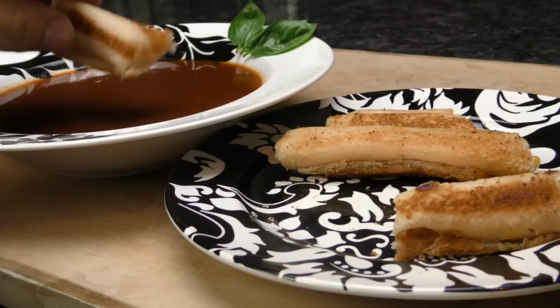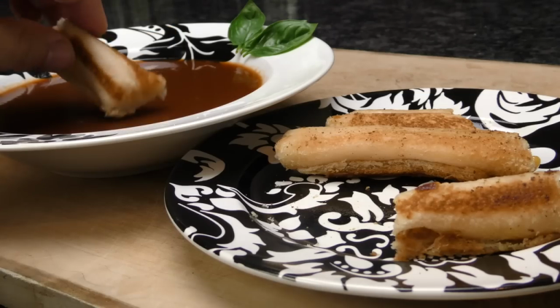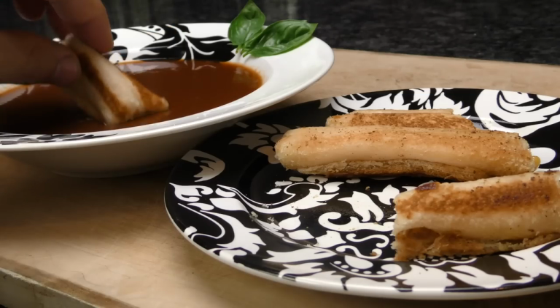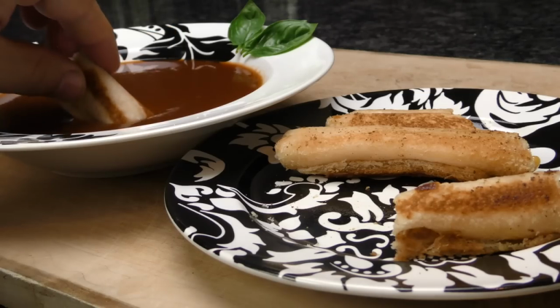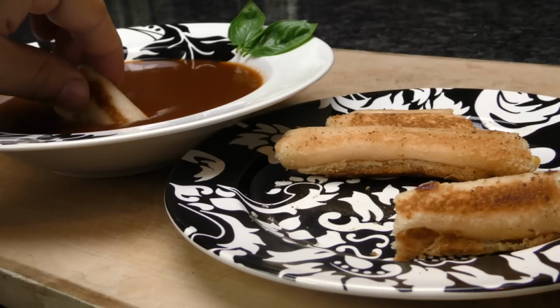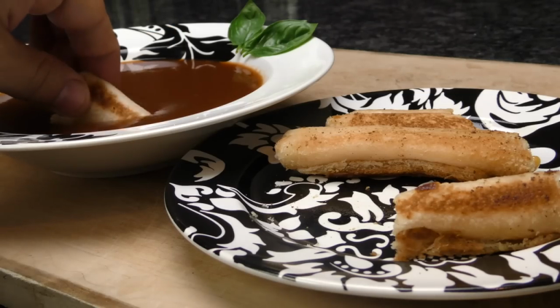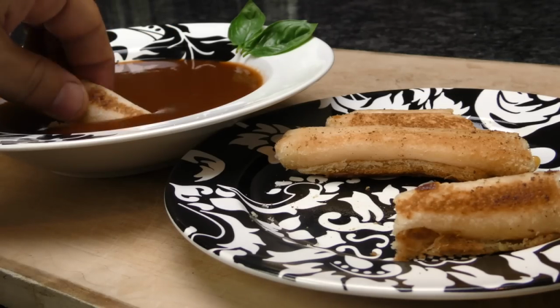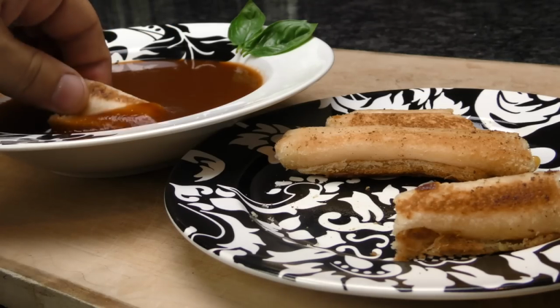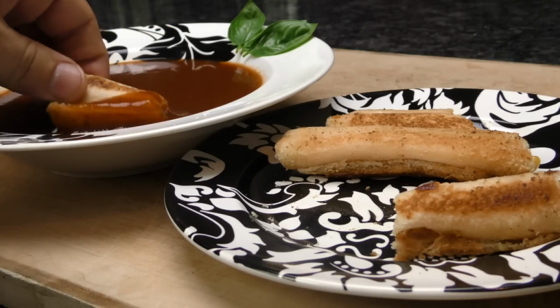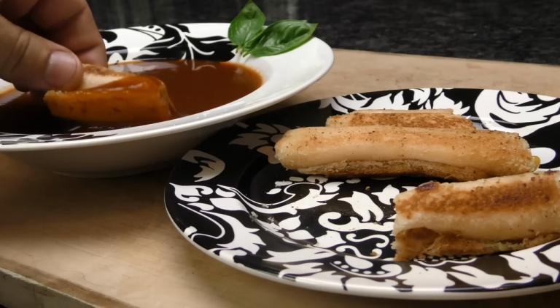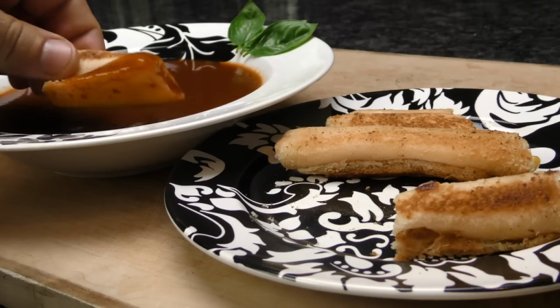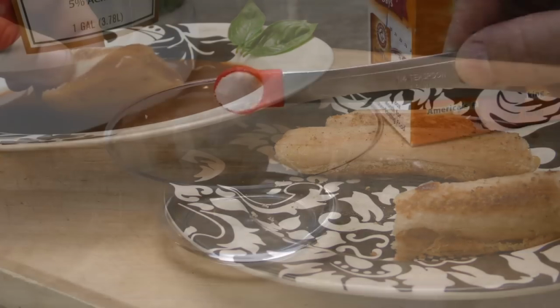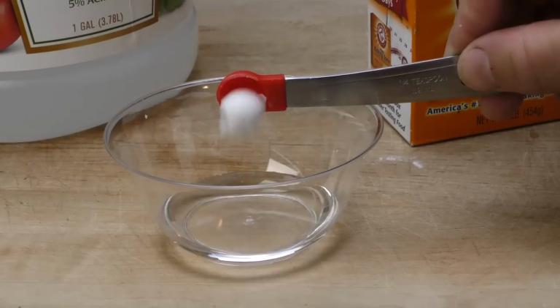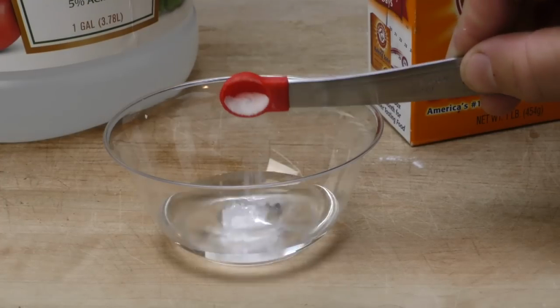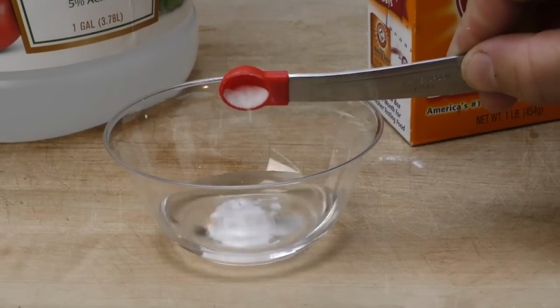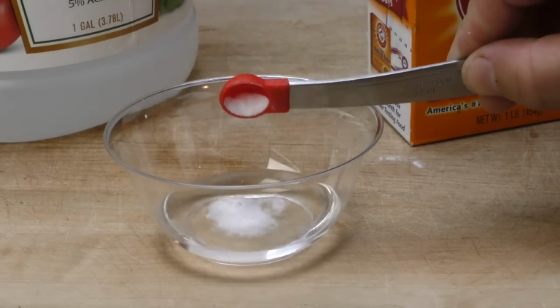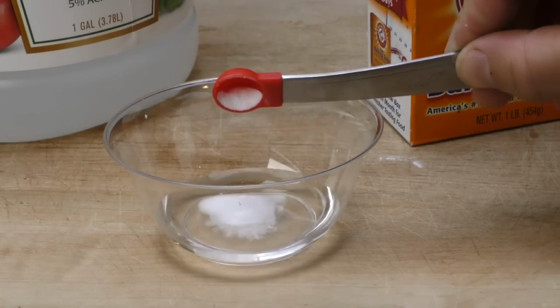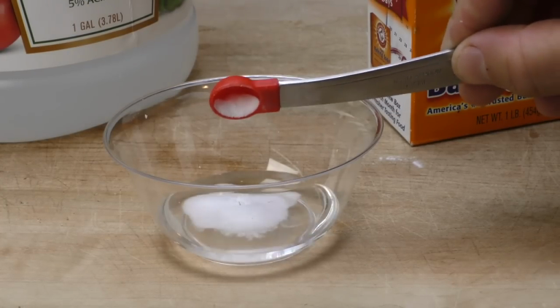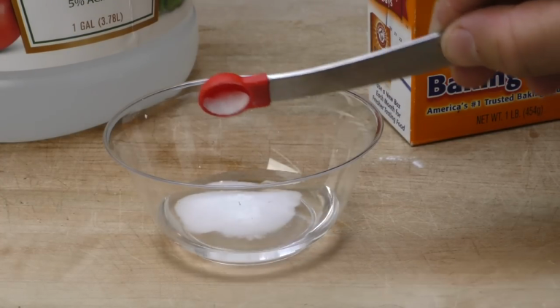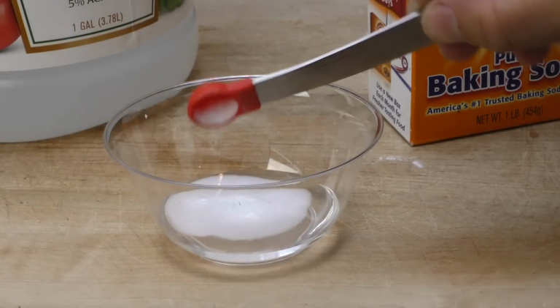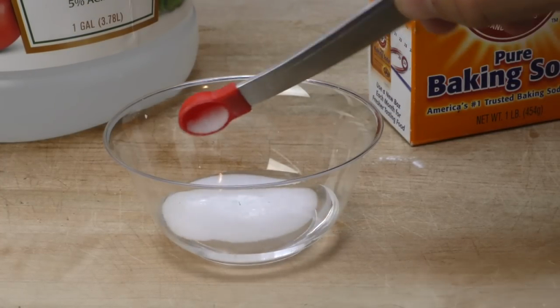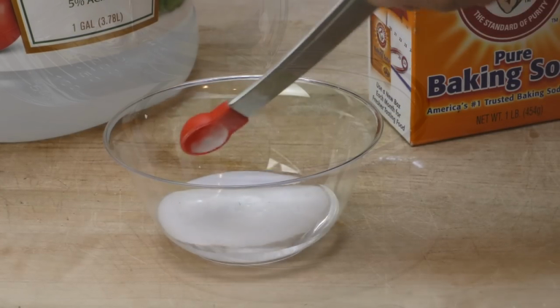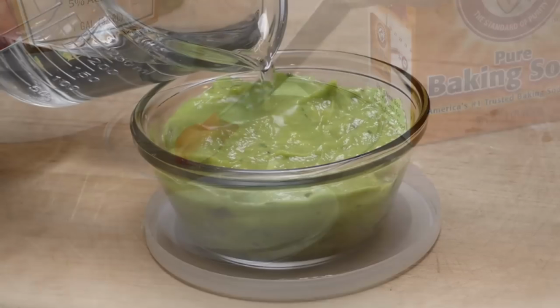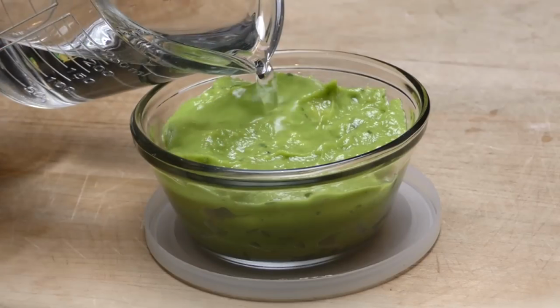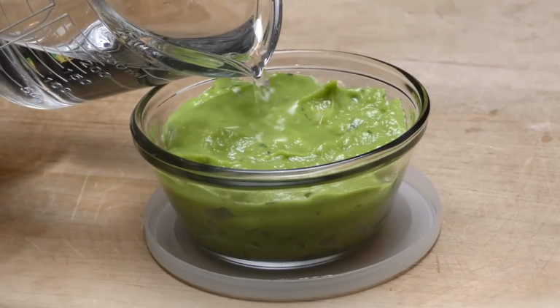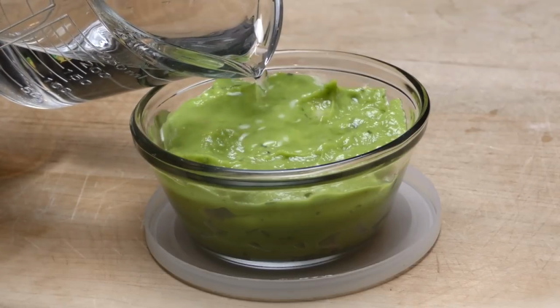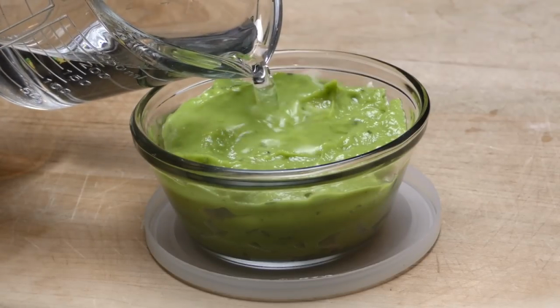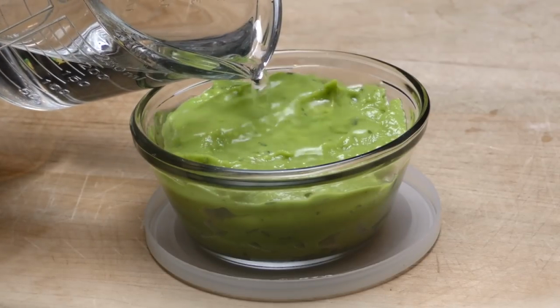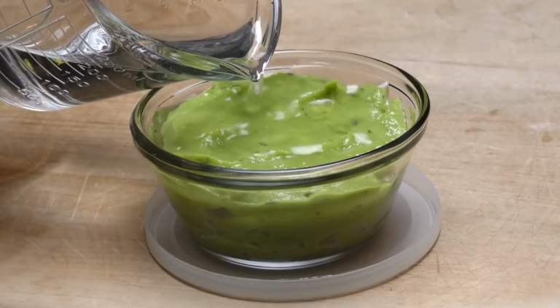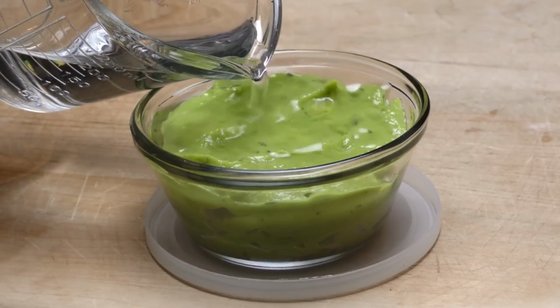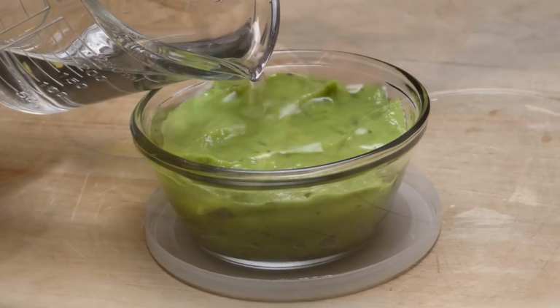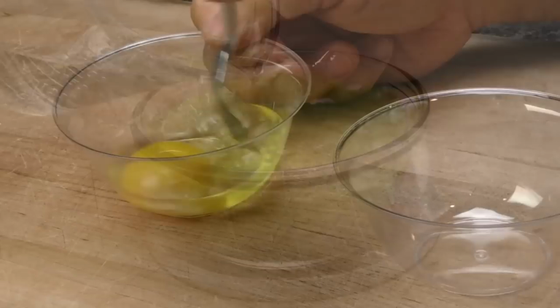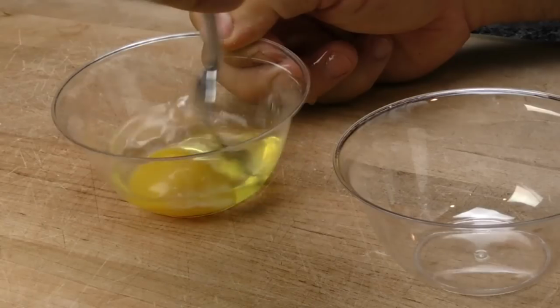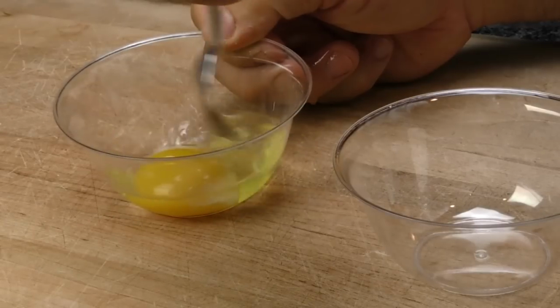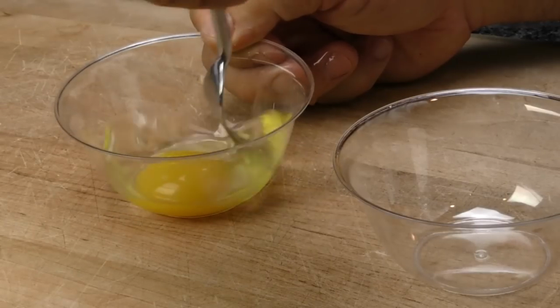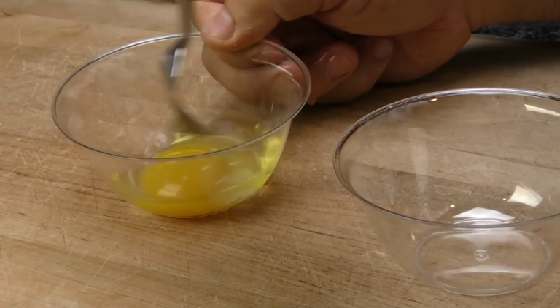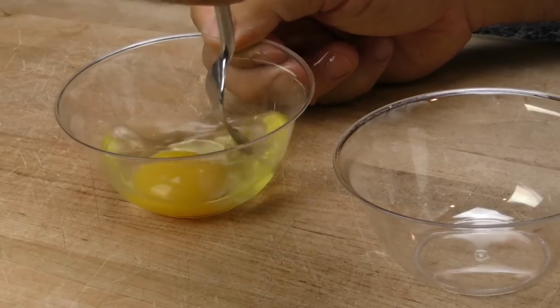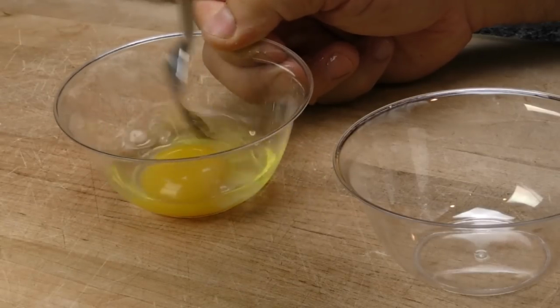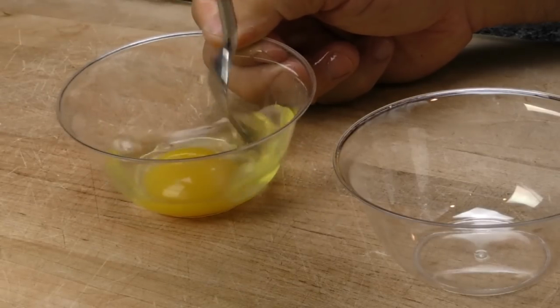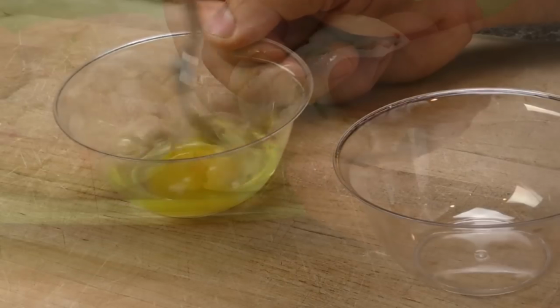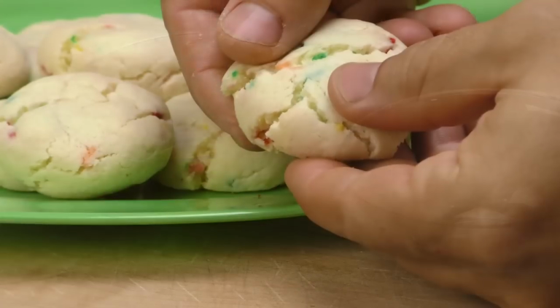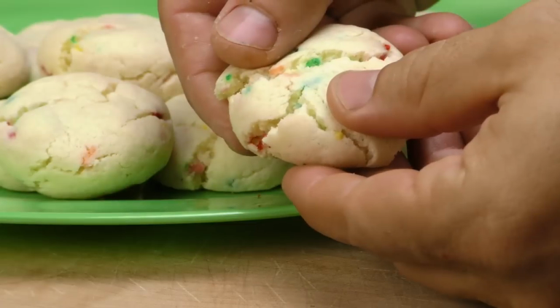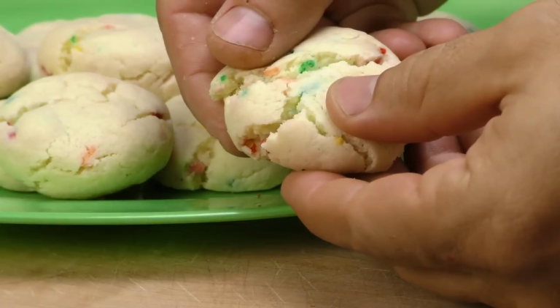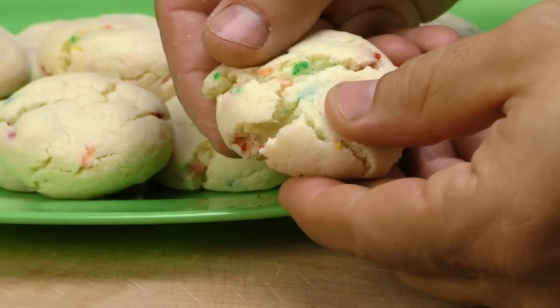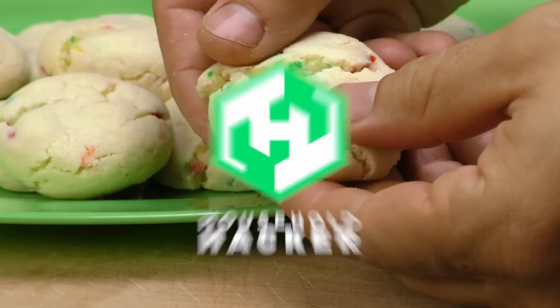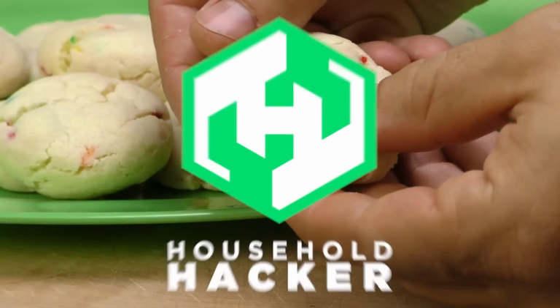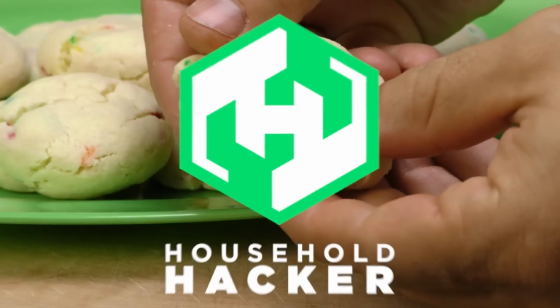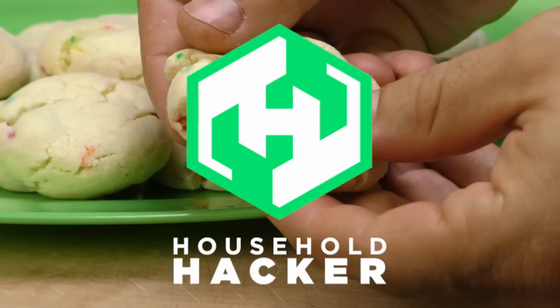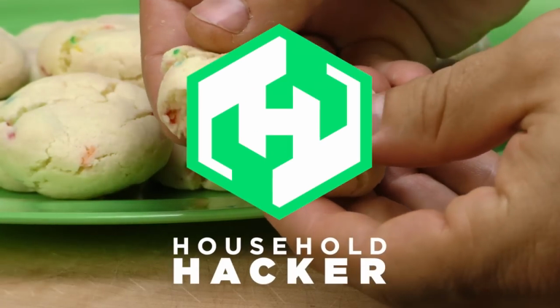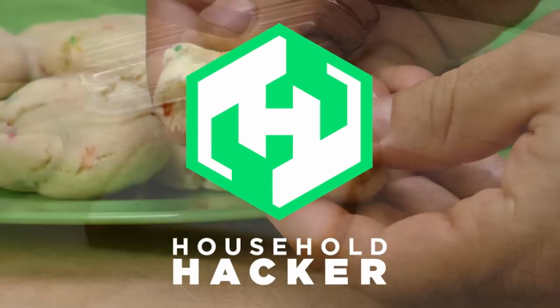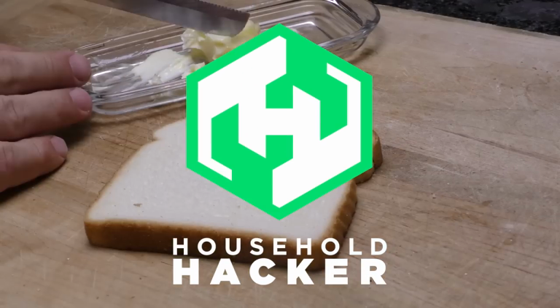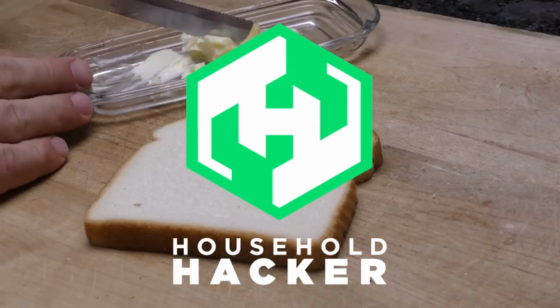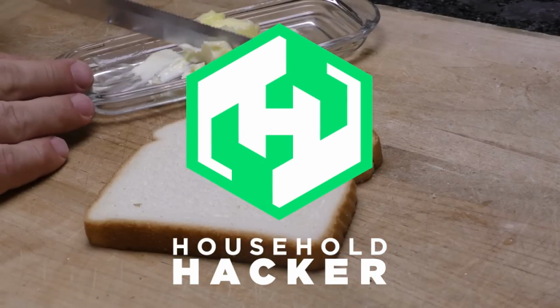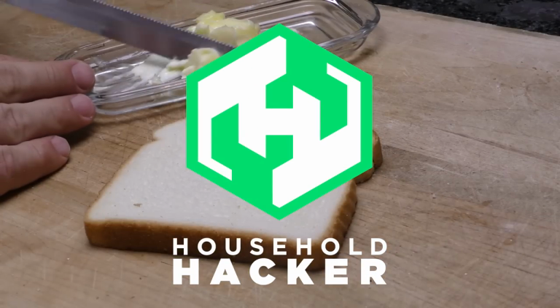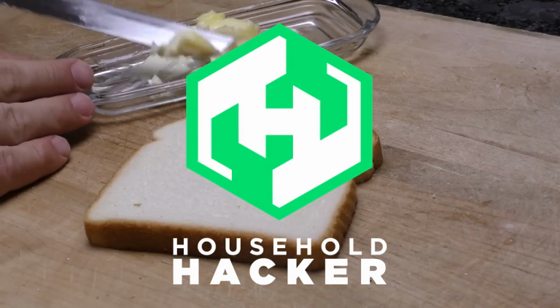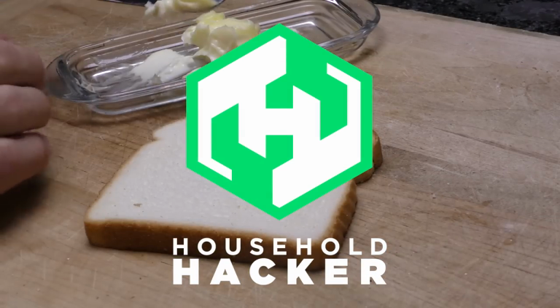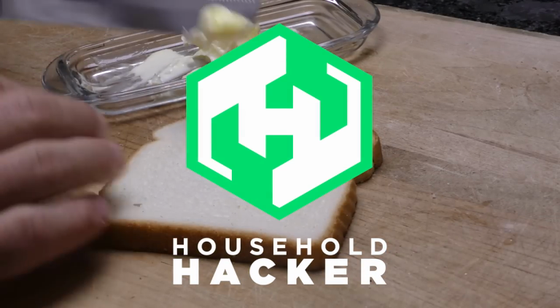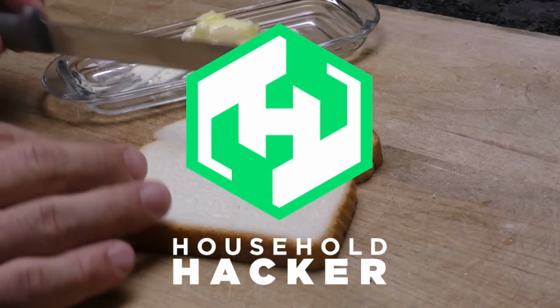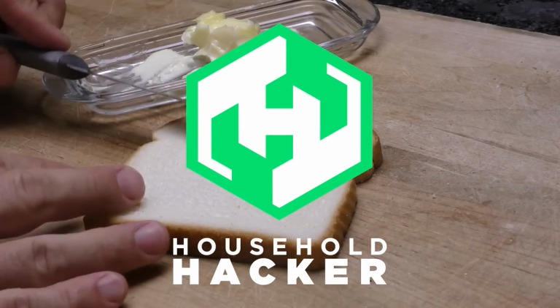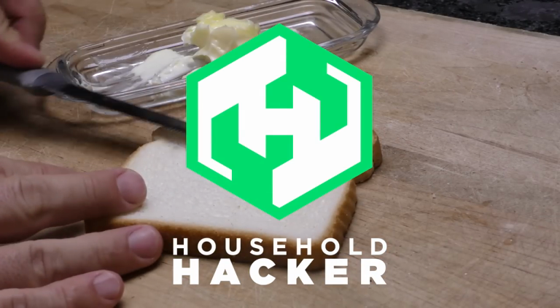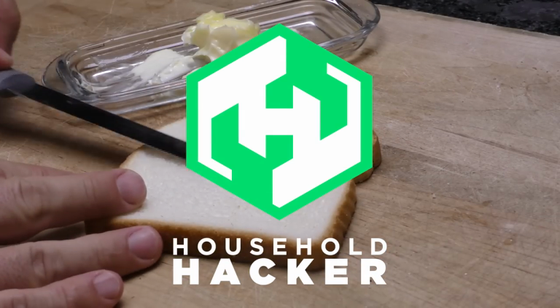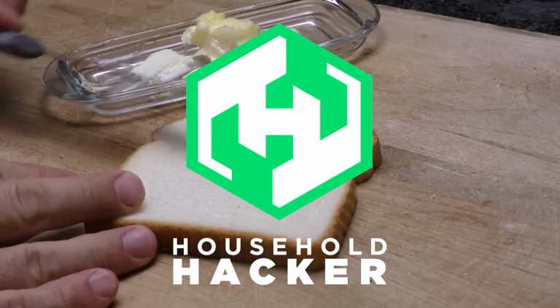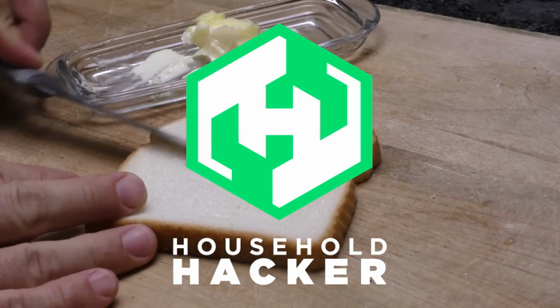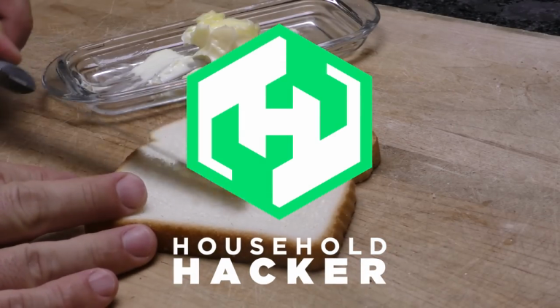Today we'll show you some amazingly simple kitchen tricks that'll transform the way you cook and make everything go just a little bit smoother.